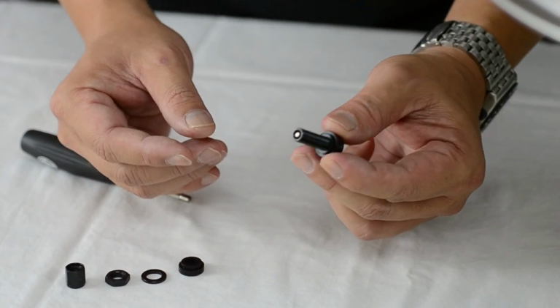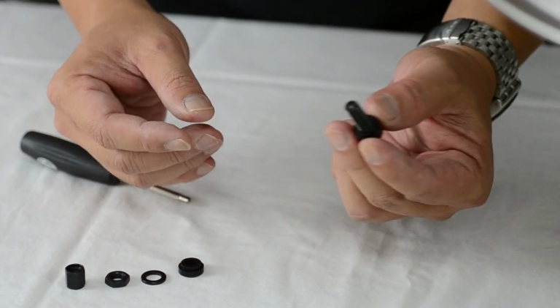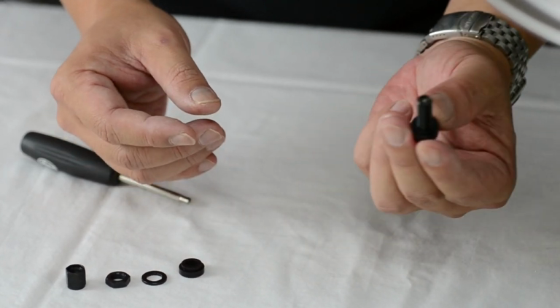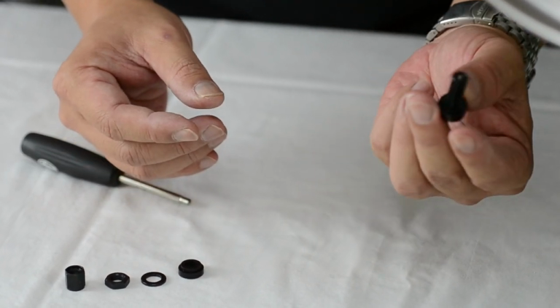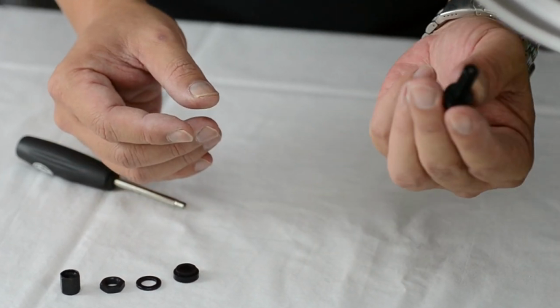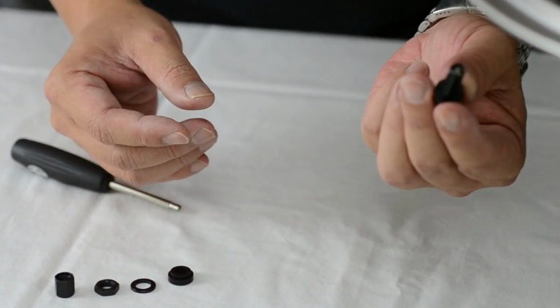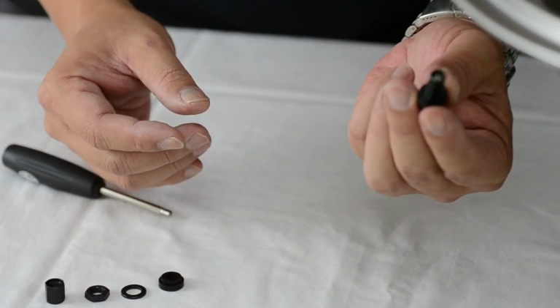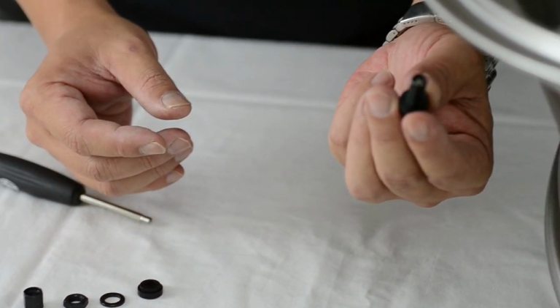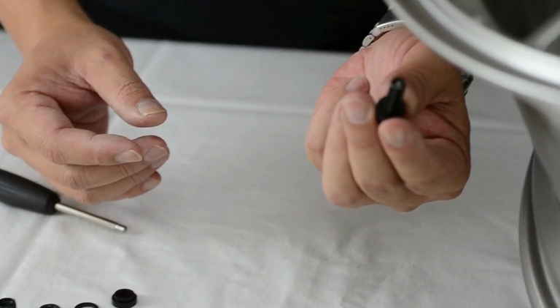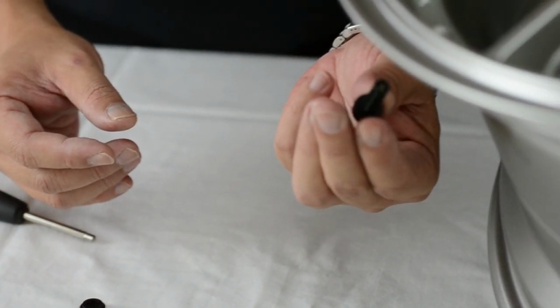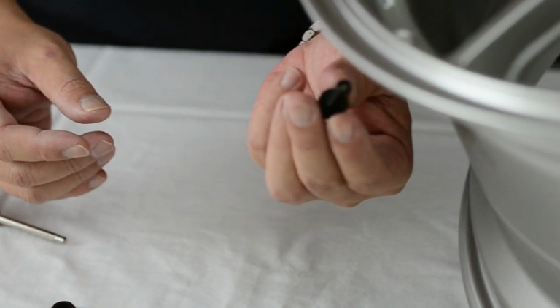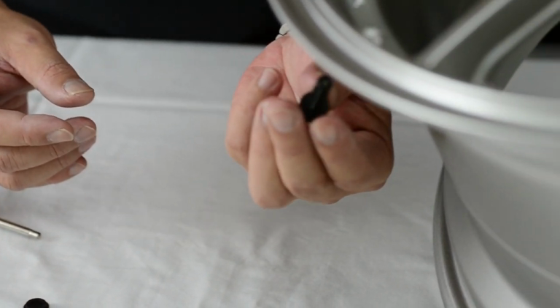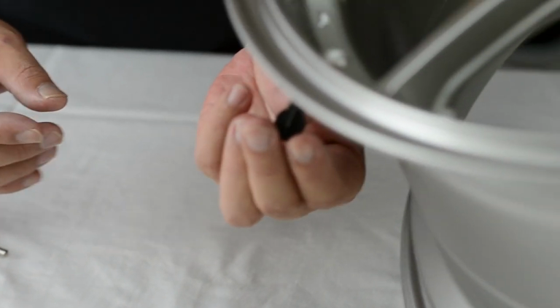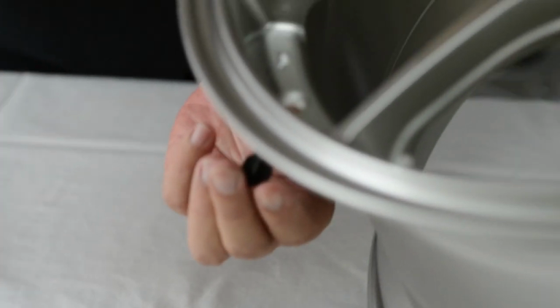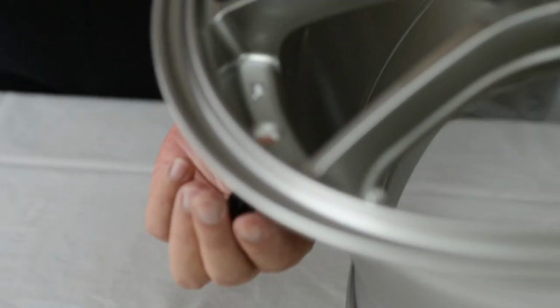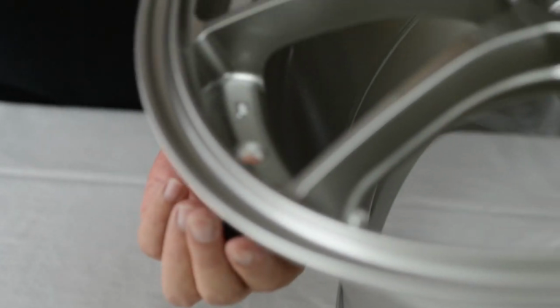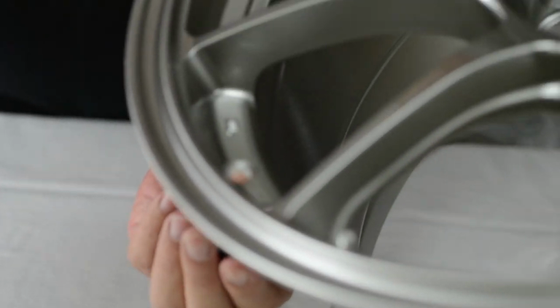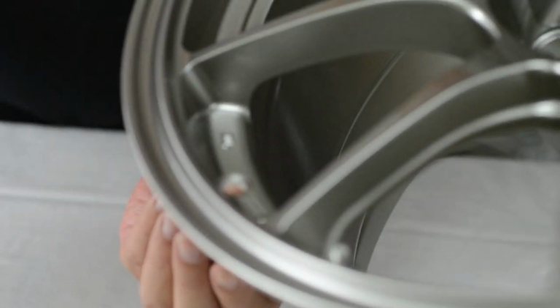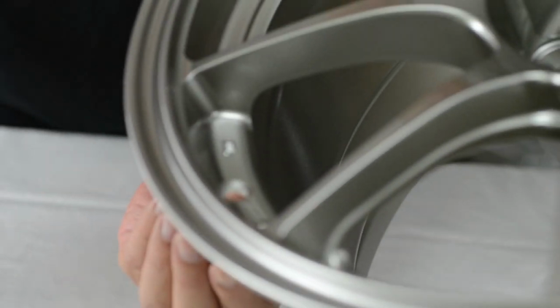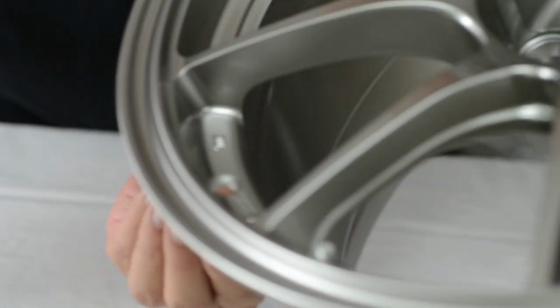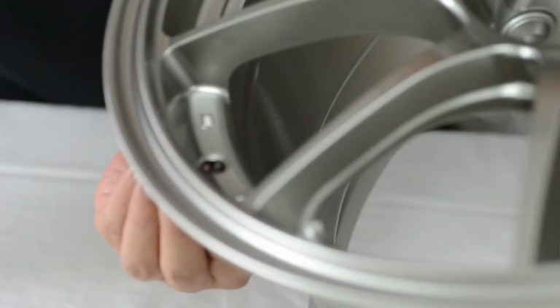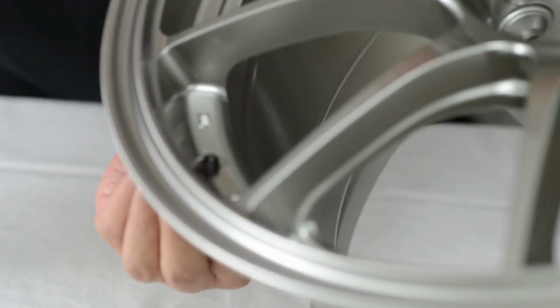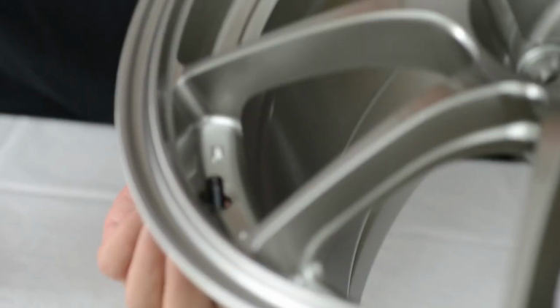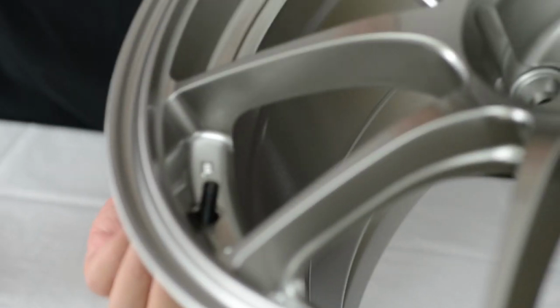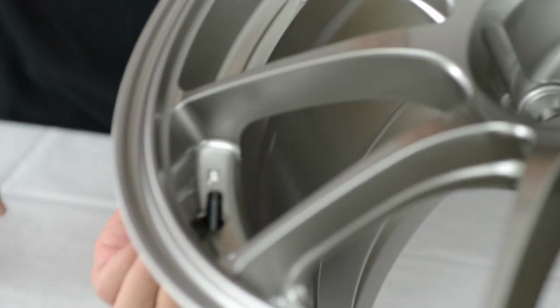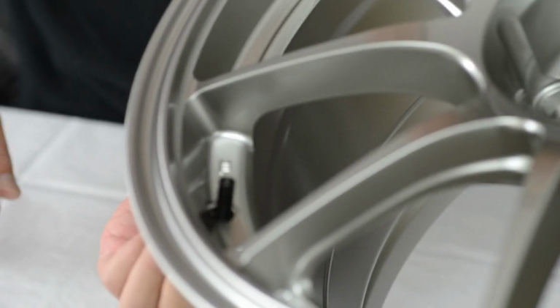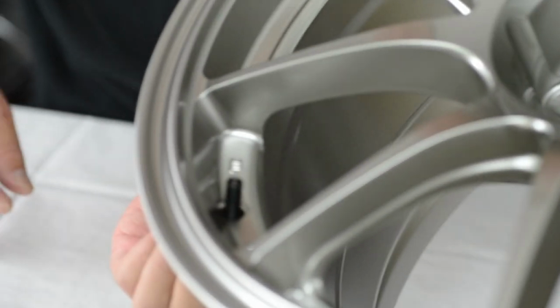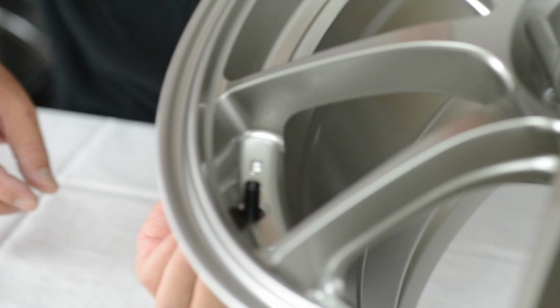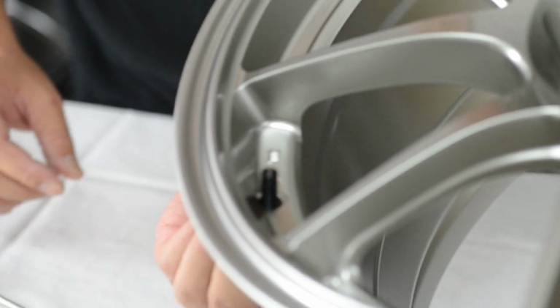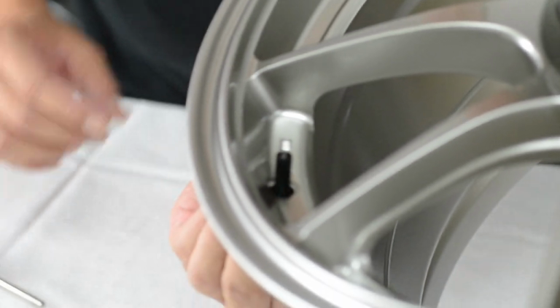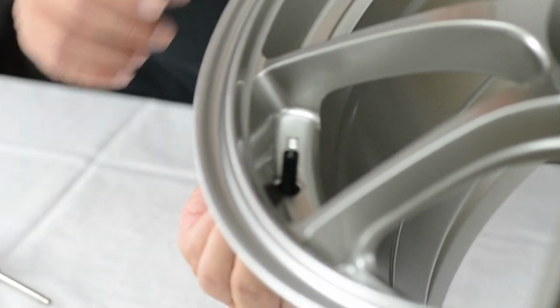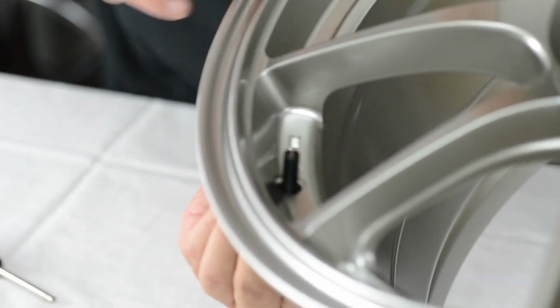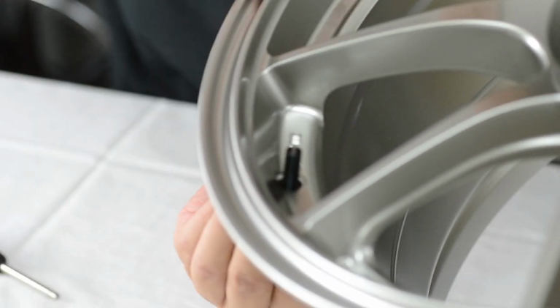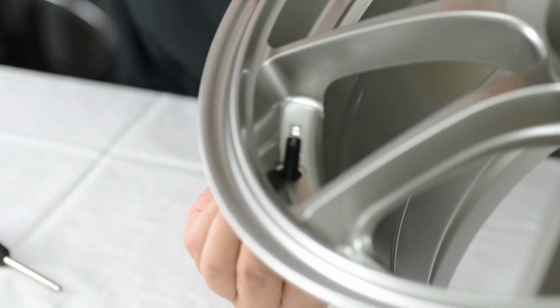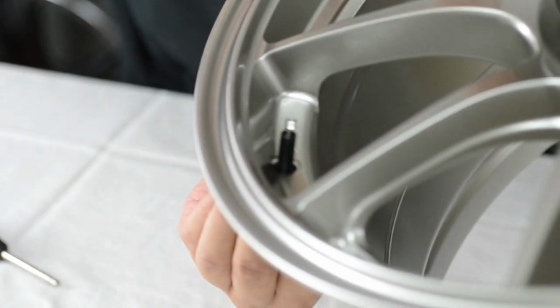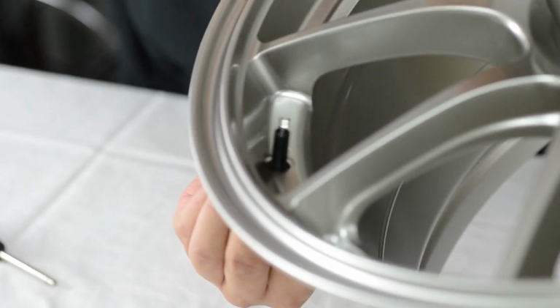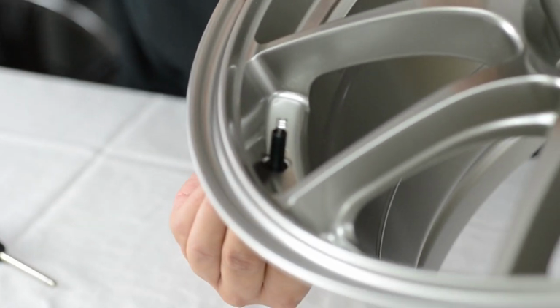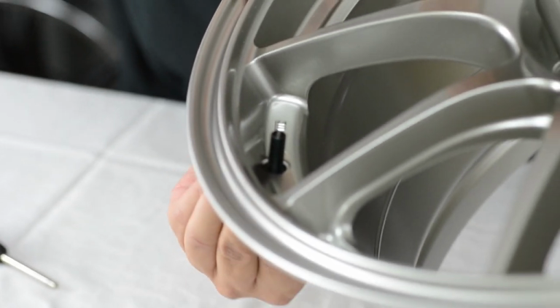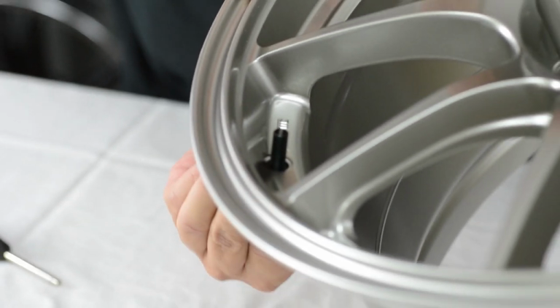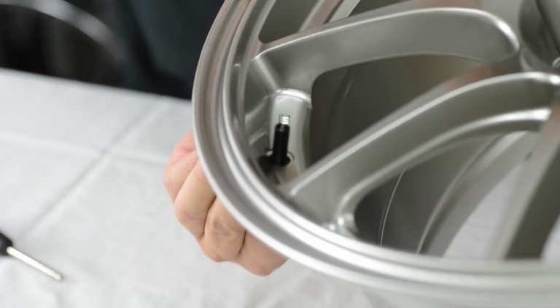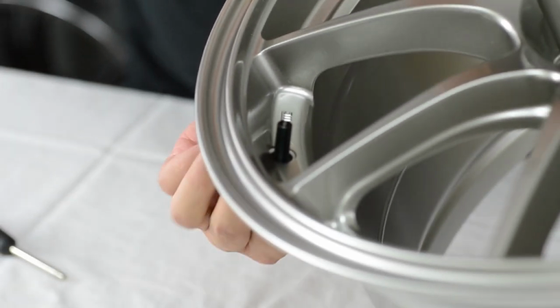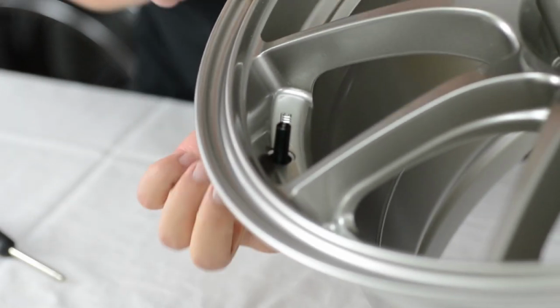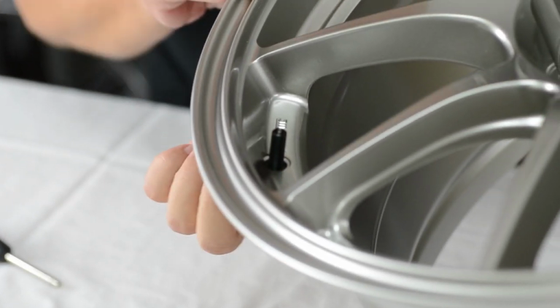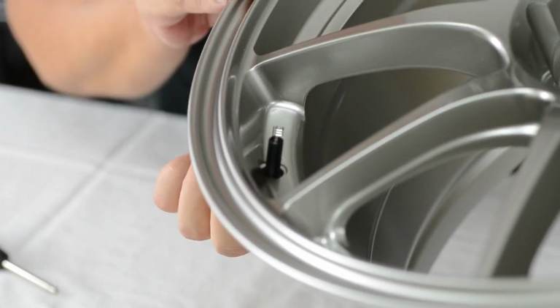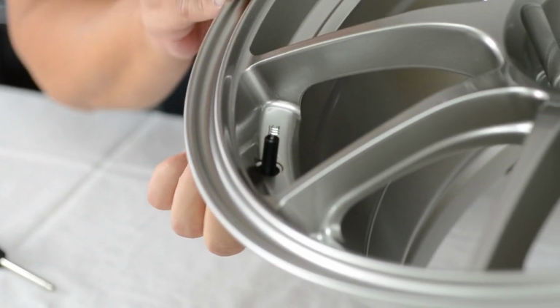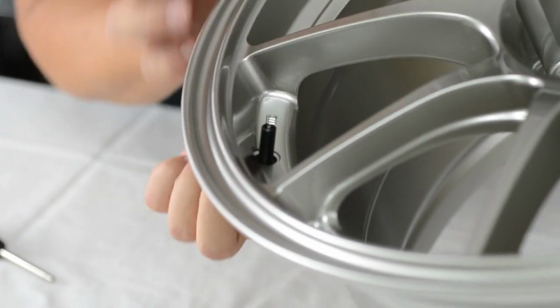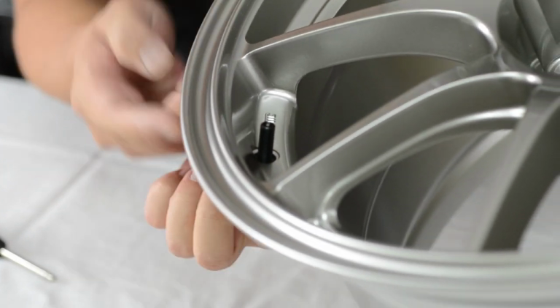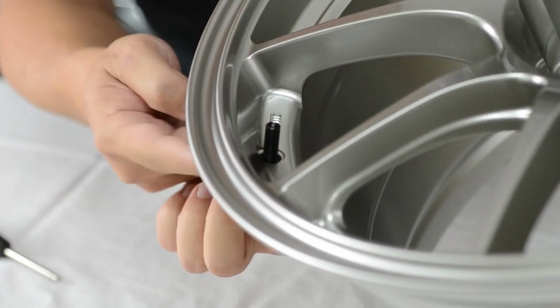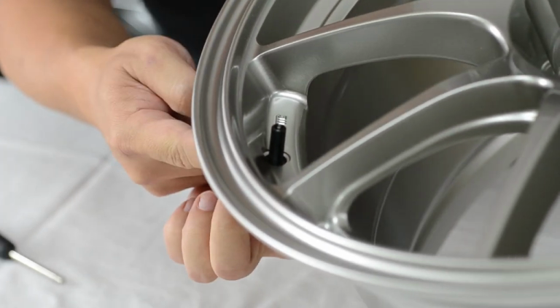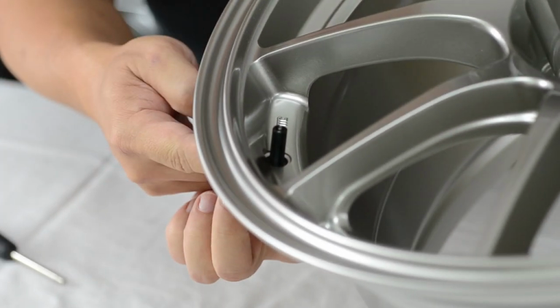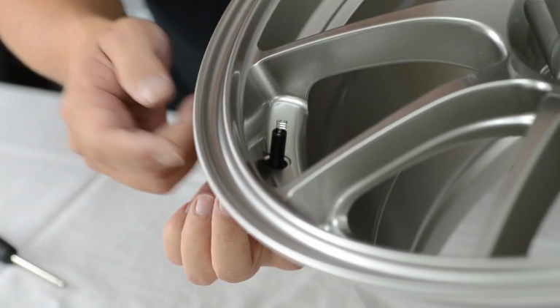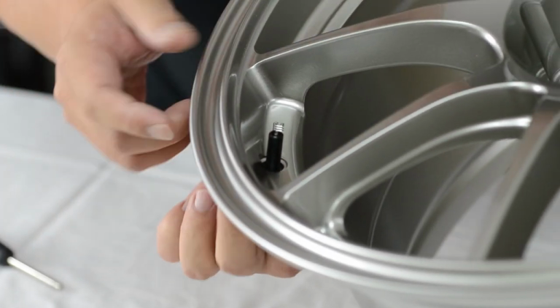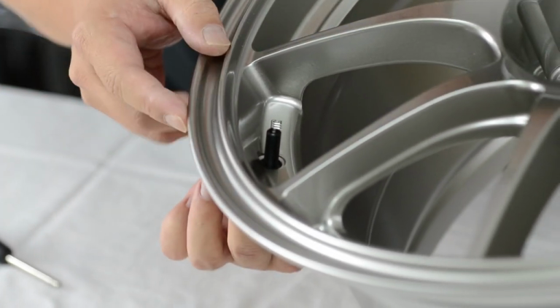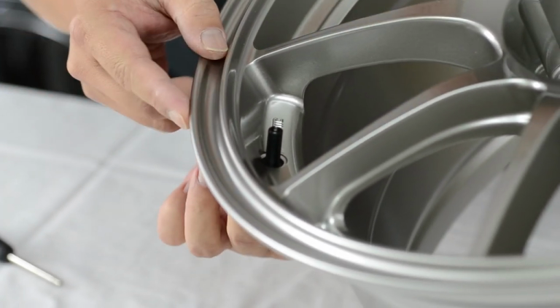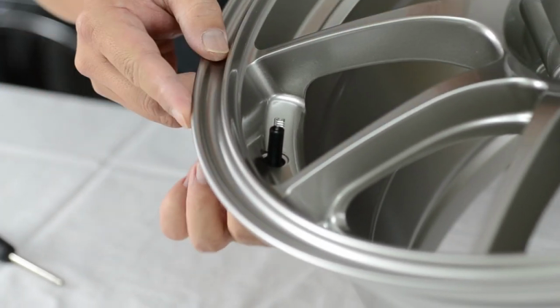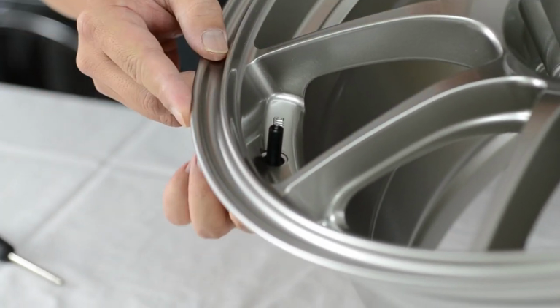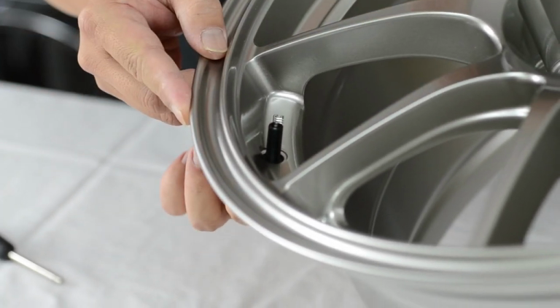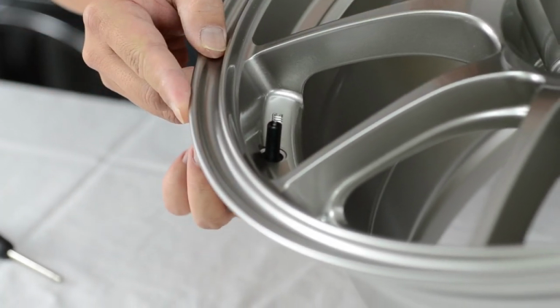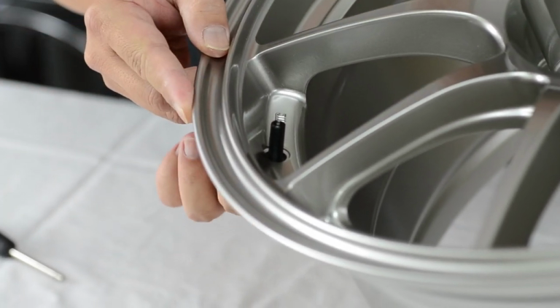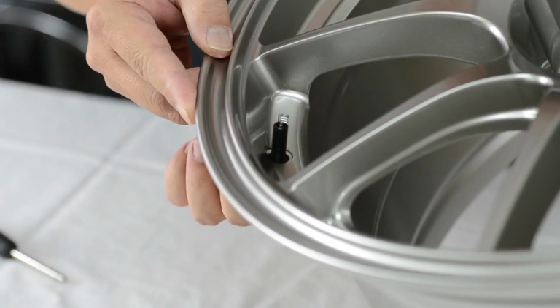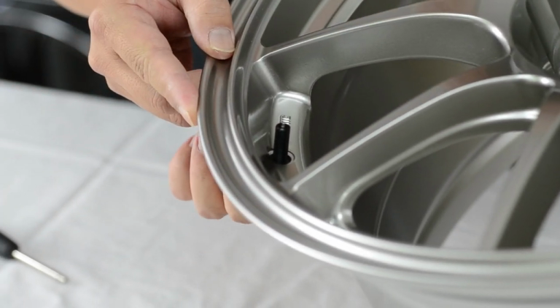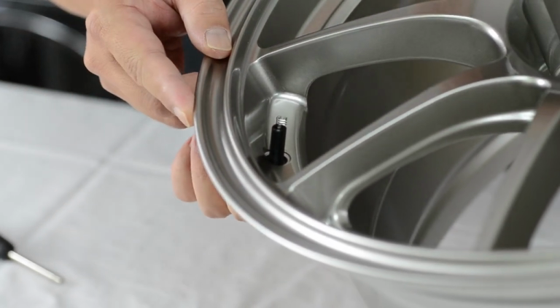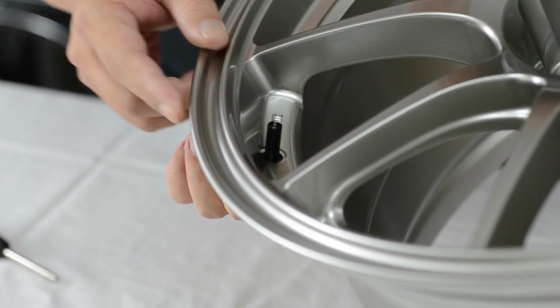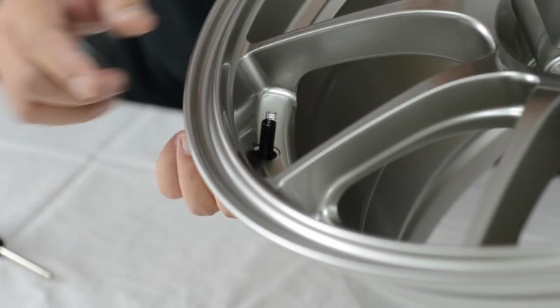Now you simply insert it into the wheel. You want to make sure it's actually properly seated.